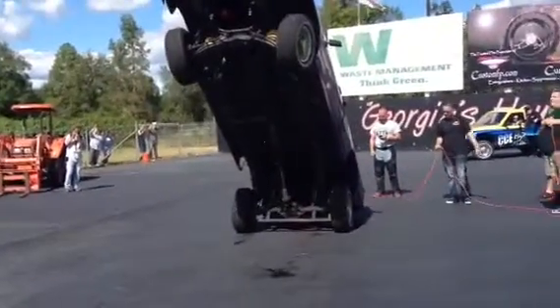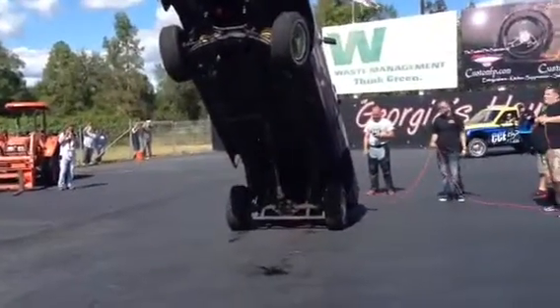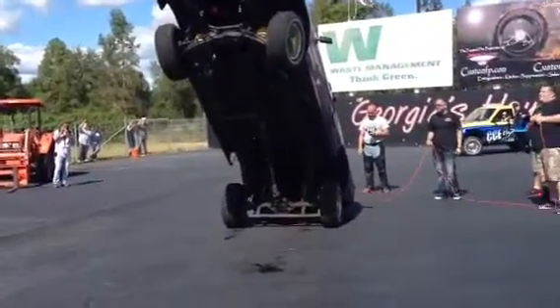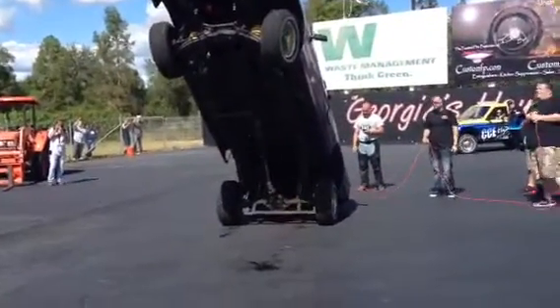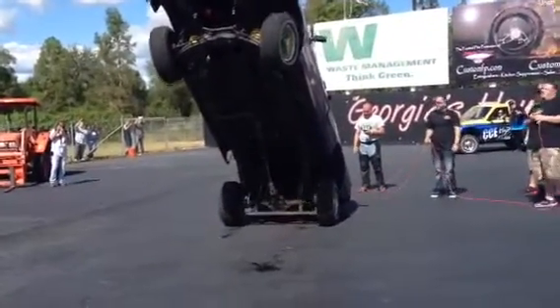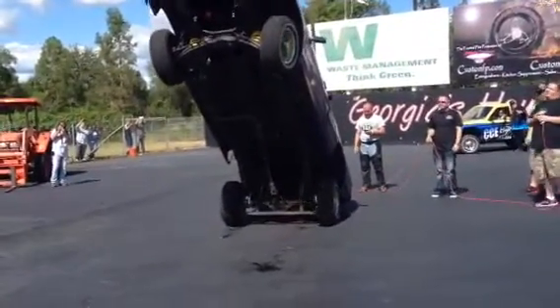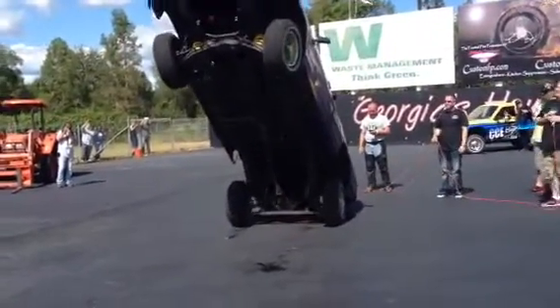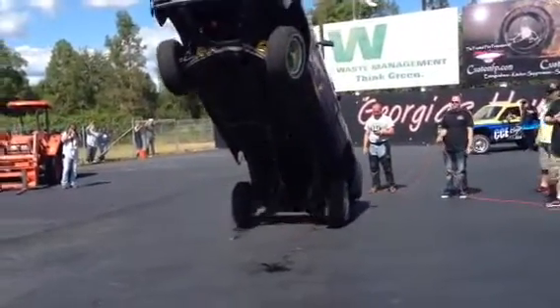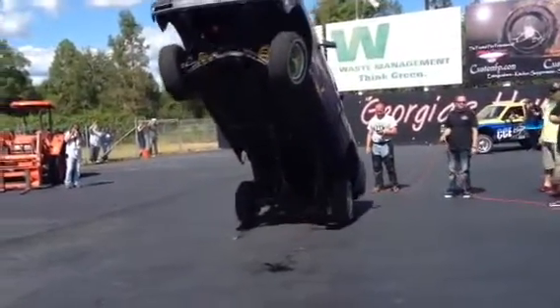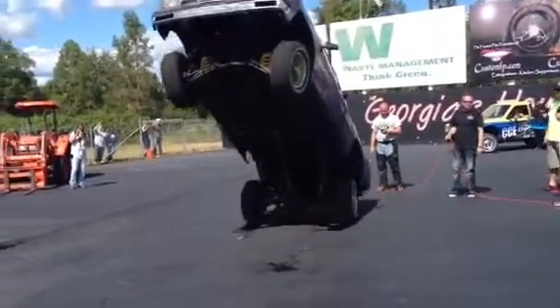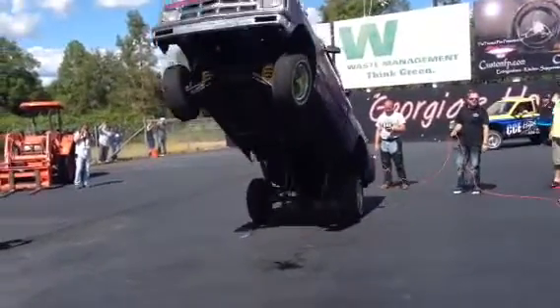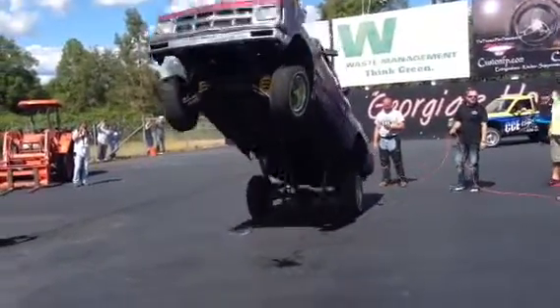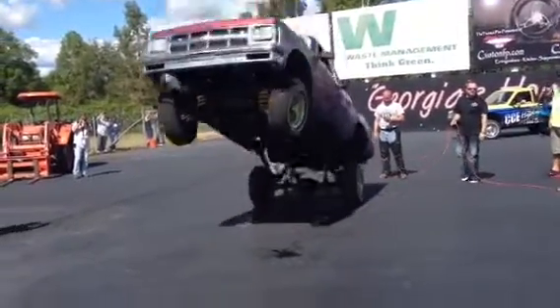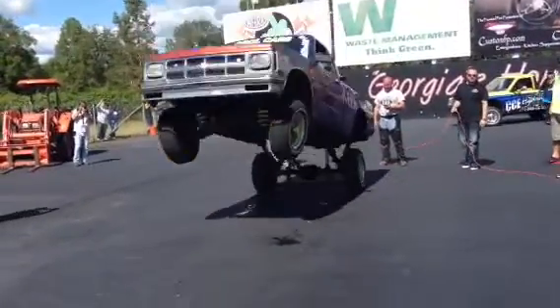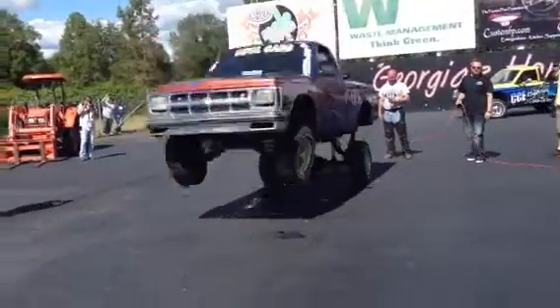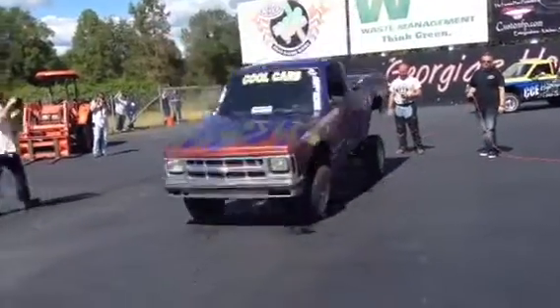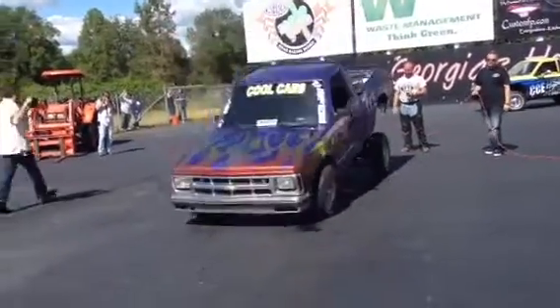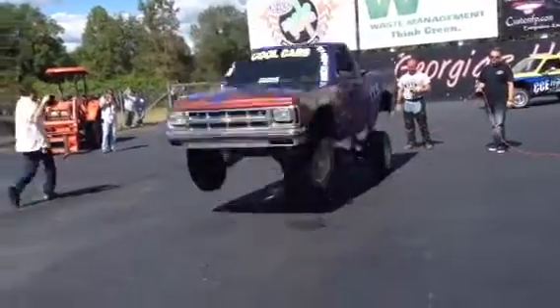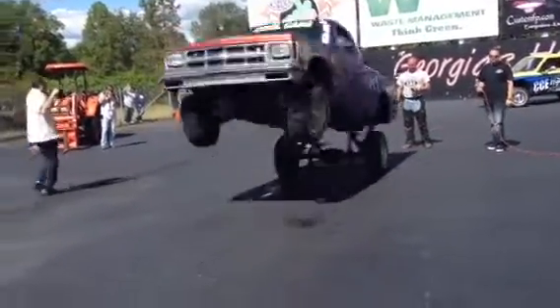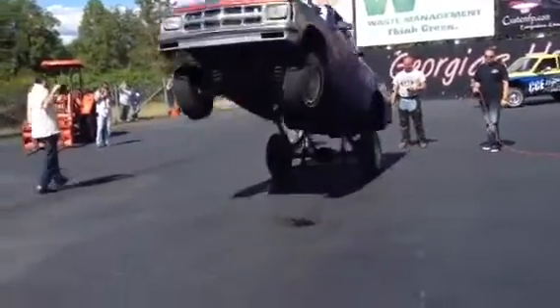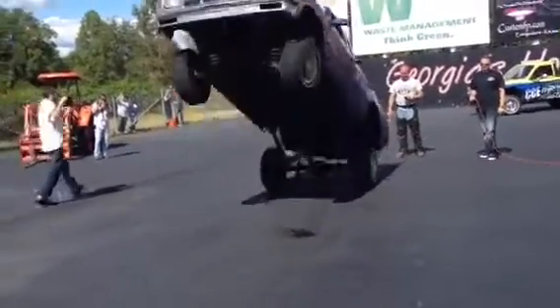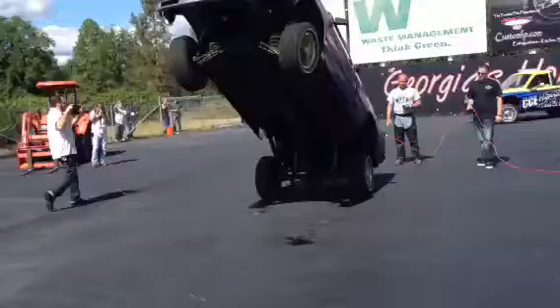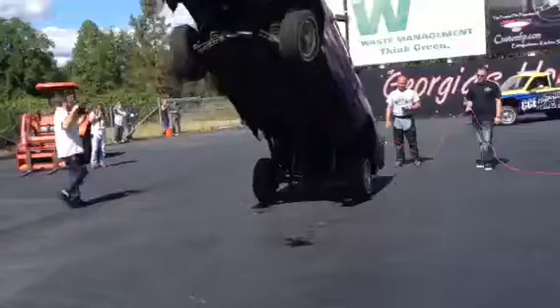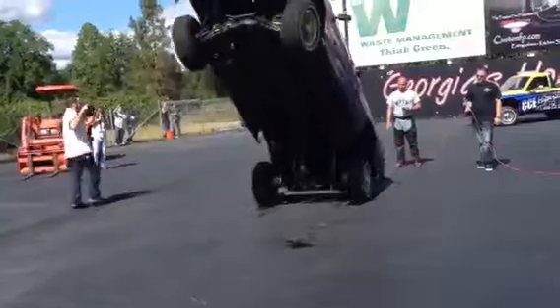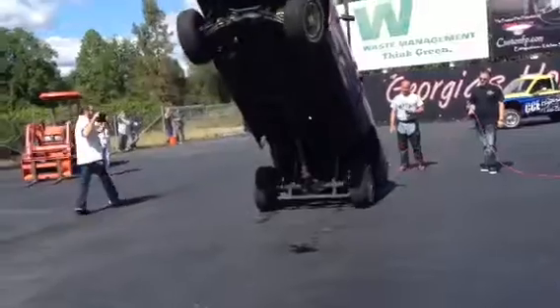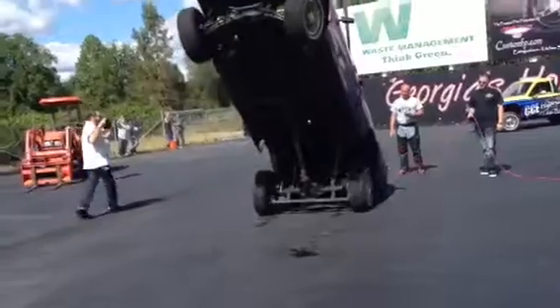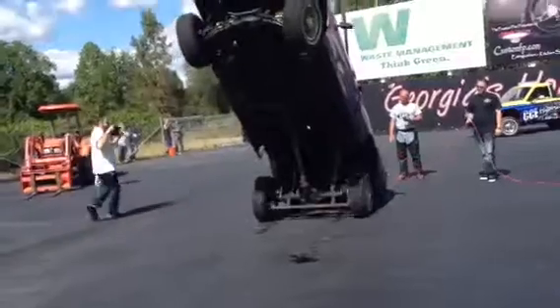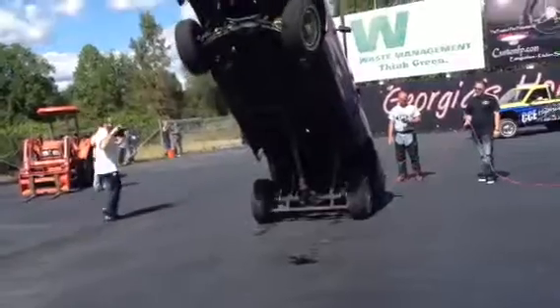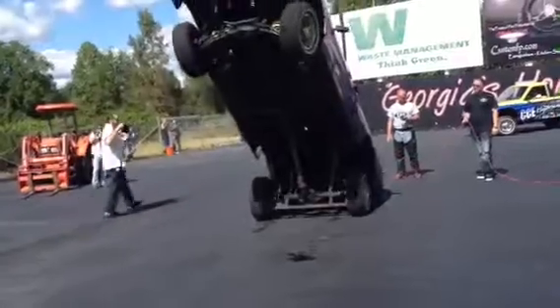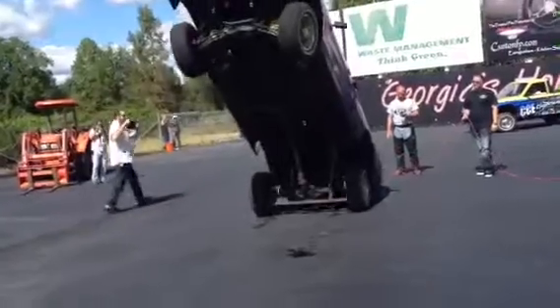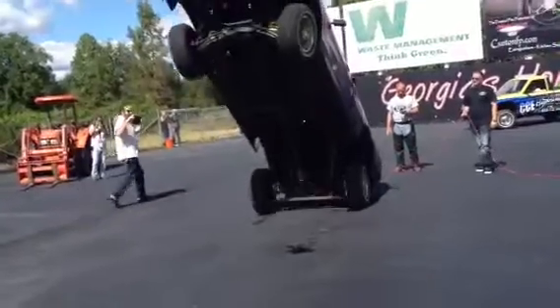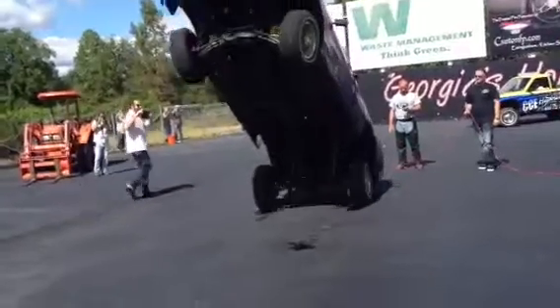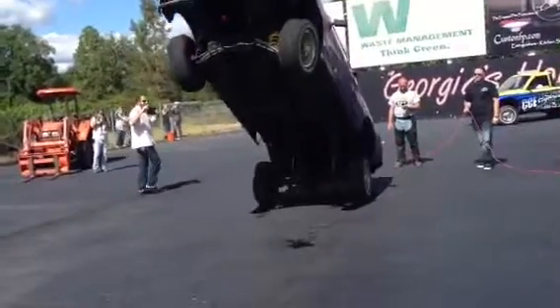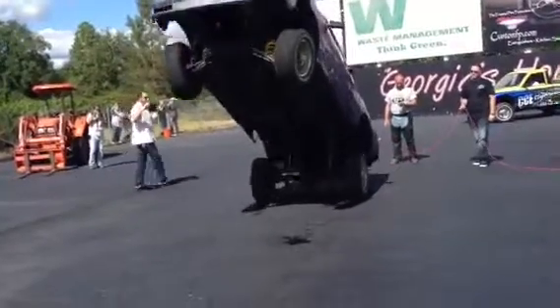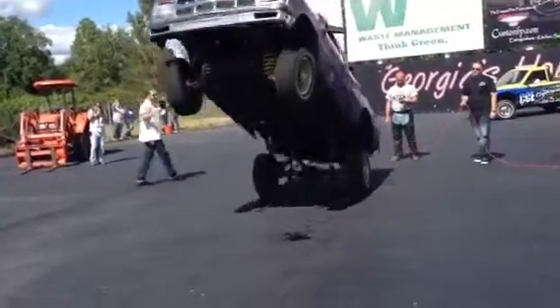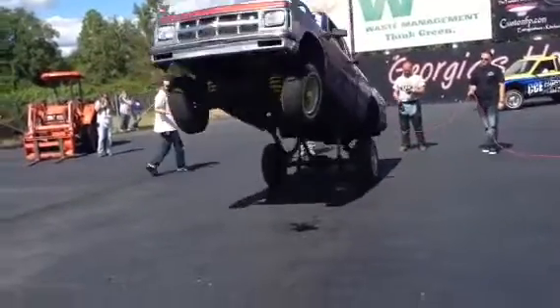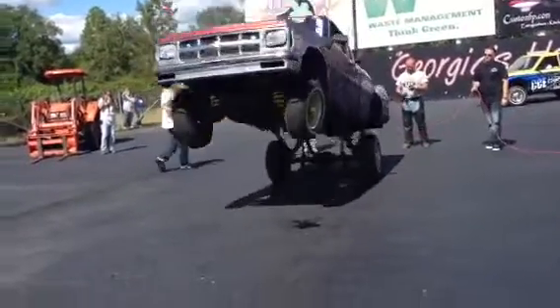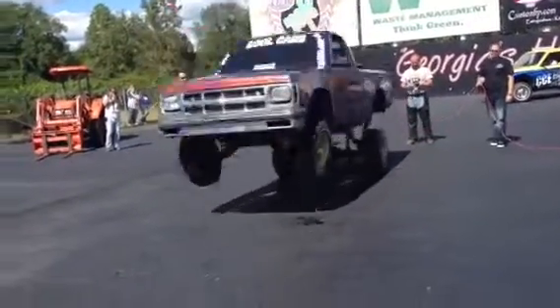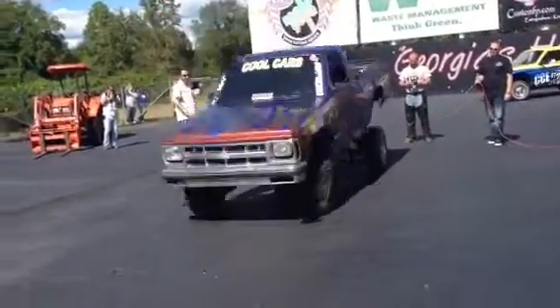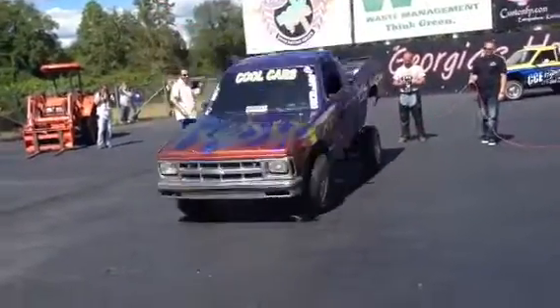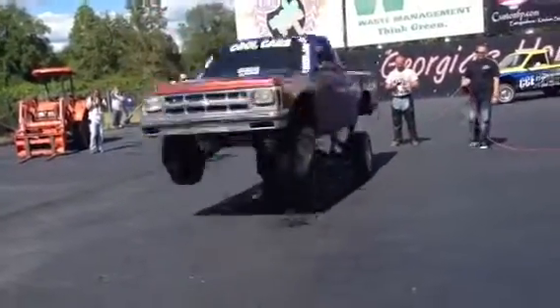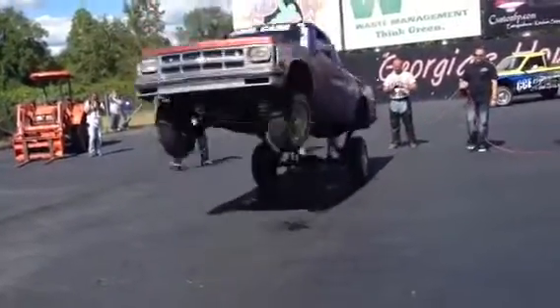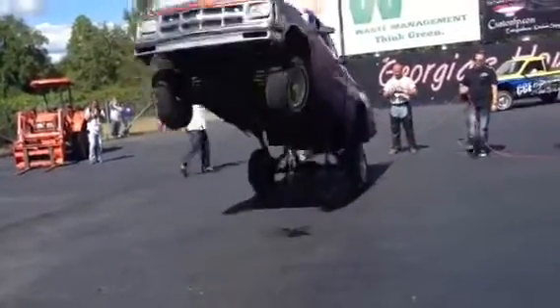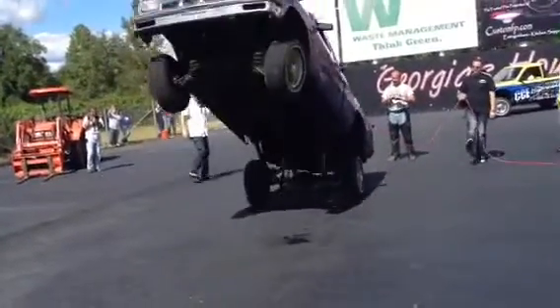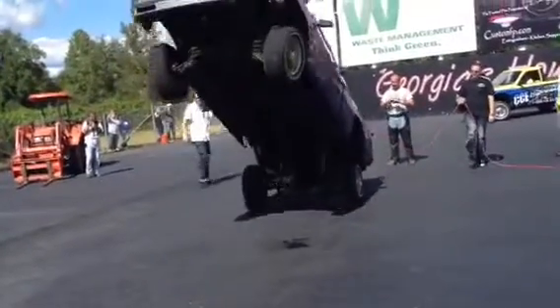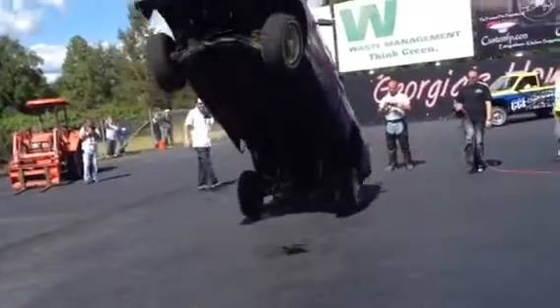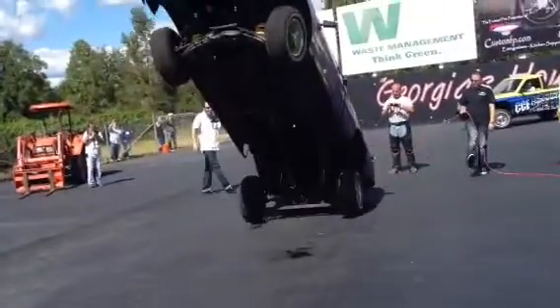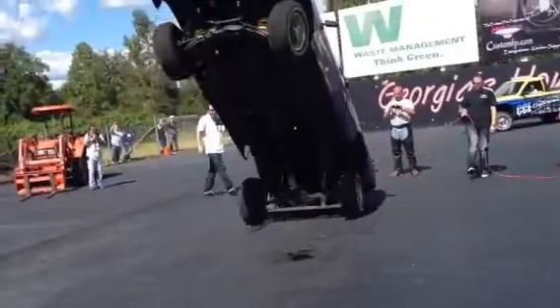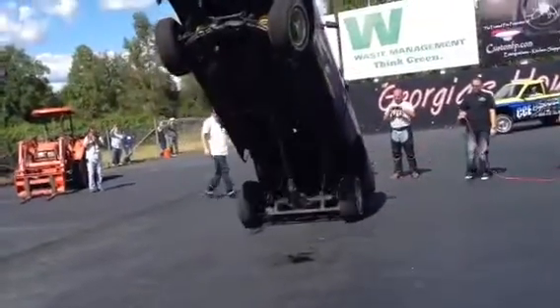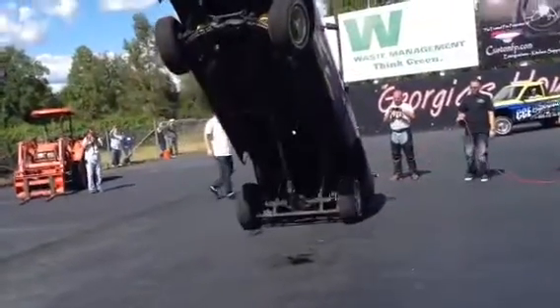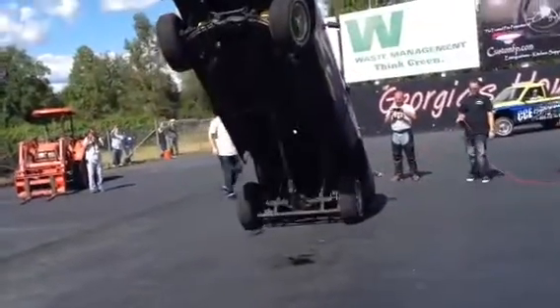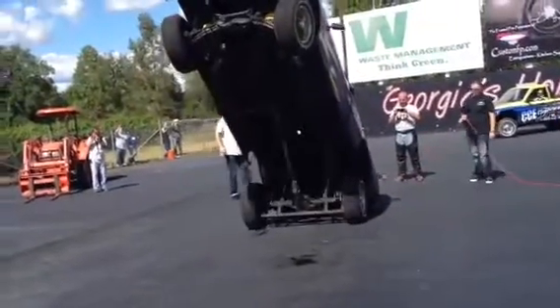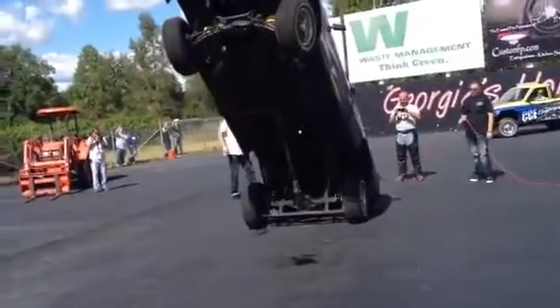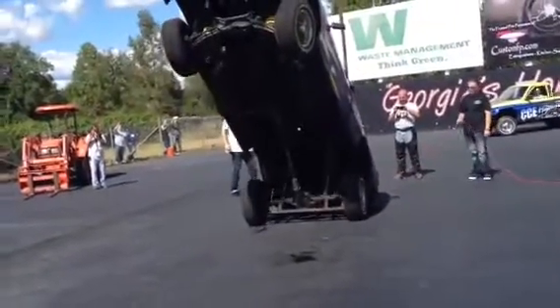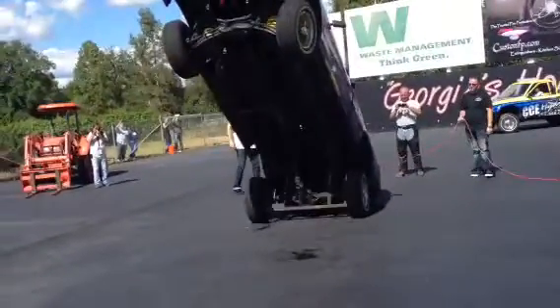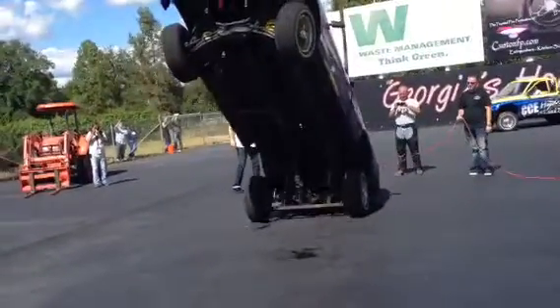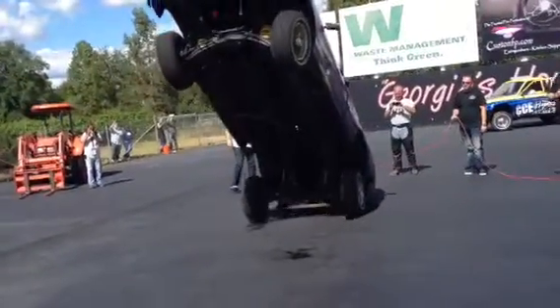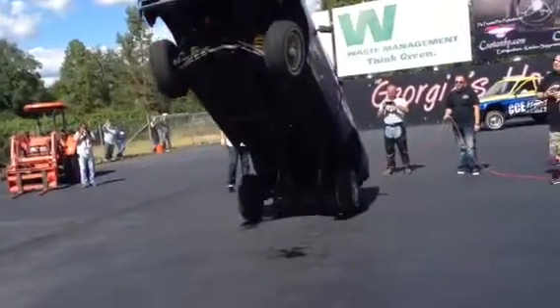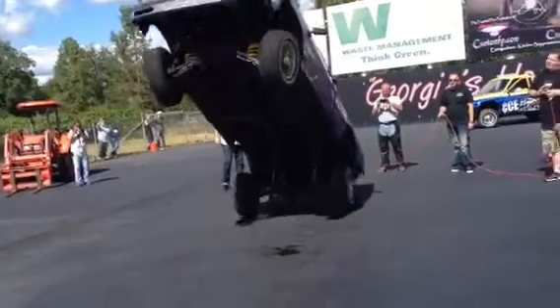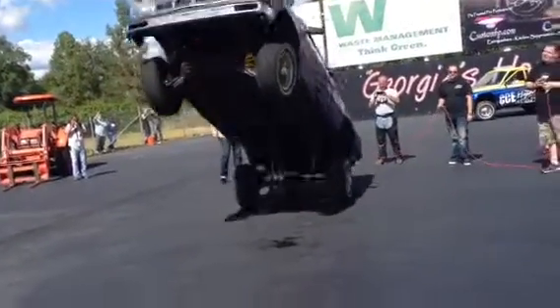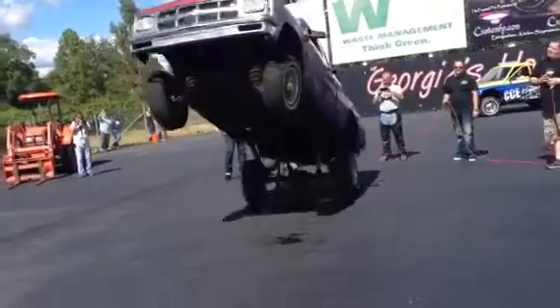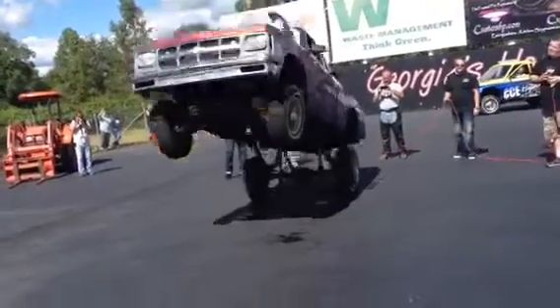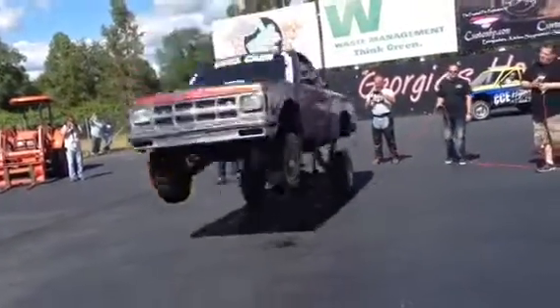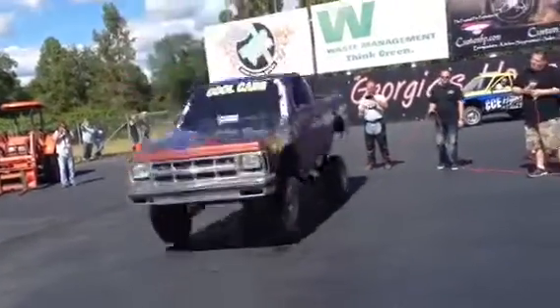Hey, man. Good hand time on that, dude. He goes up. He's passing the bumper in the back, and that's what's tipping it back forward.